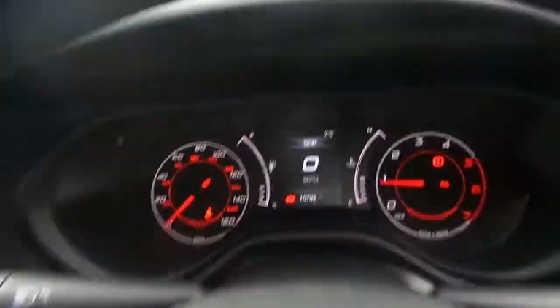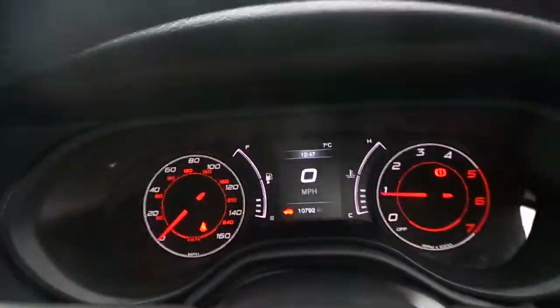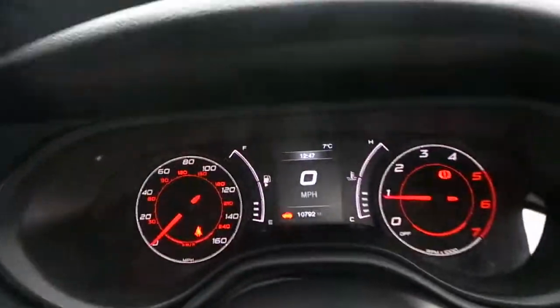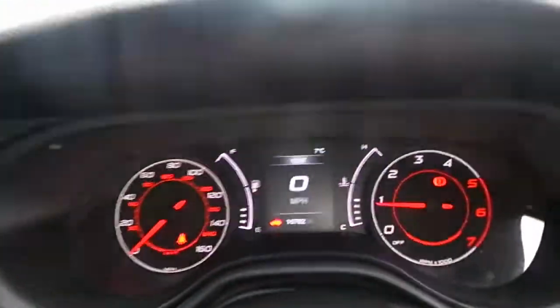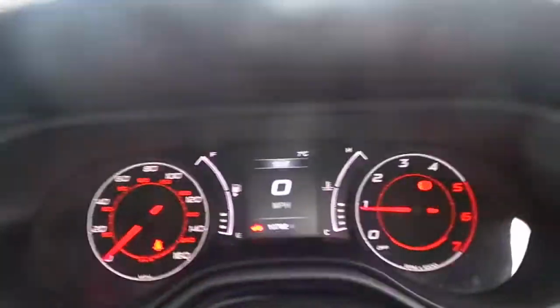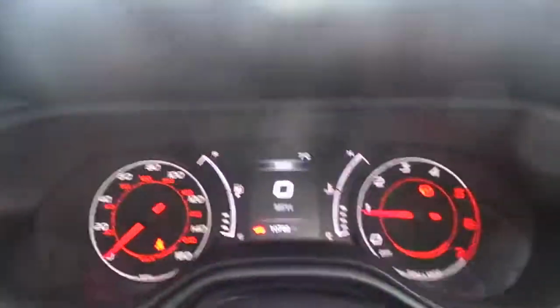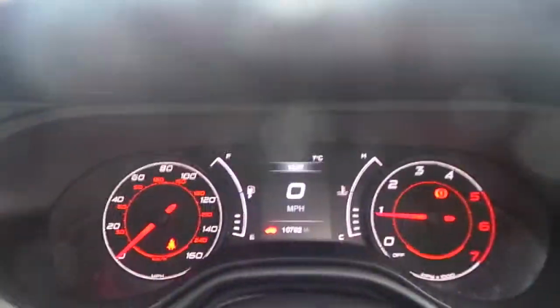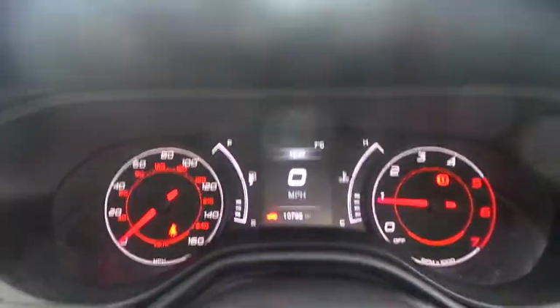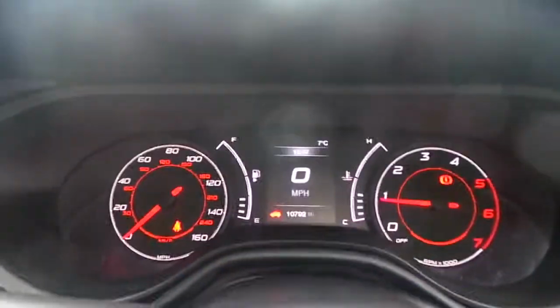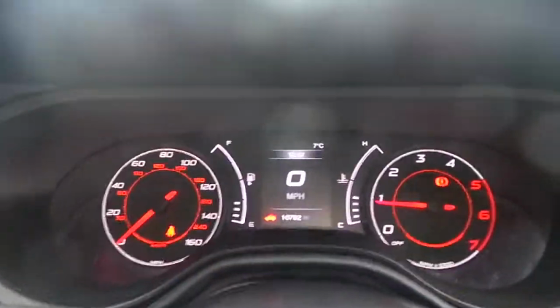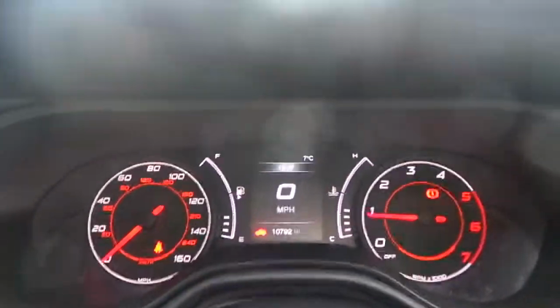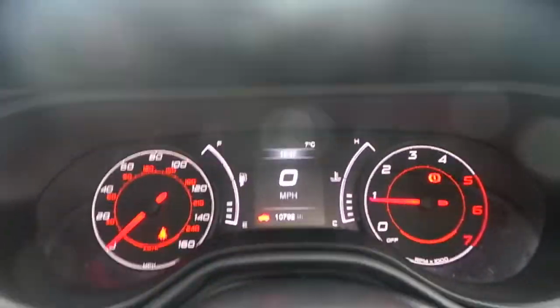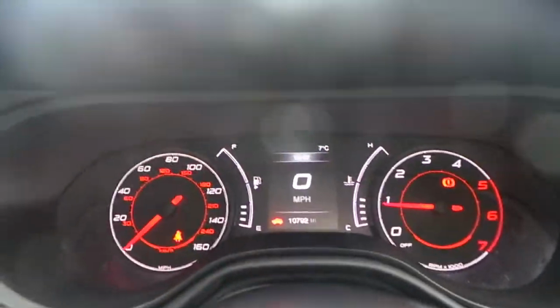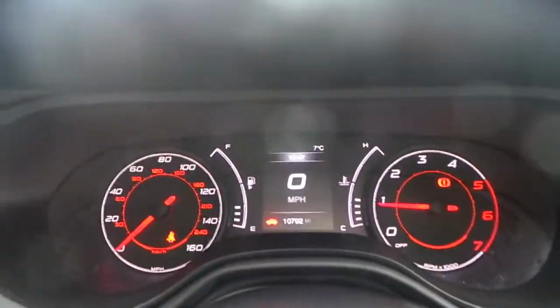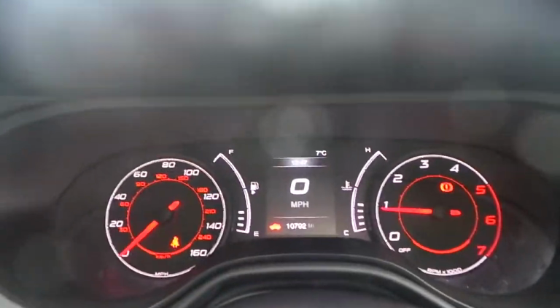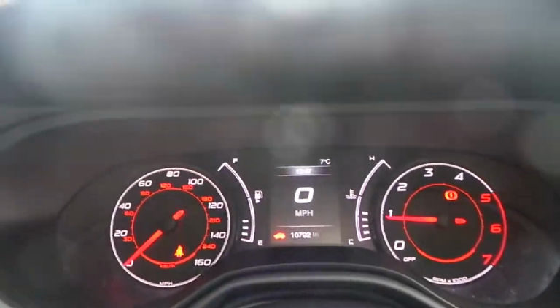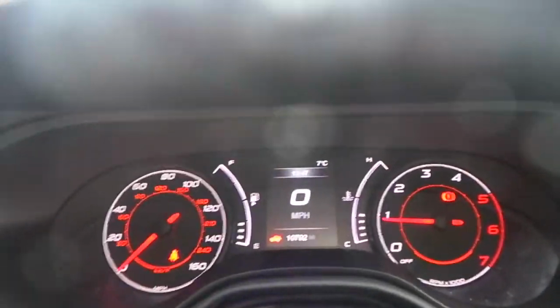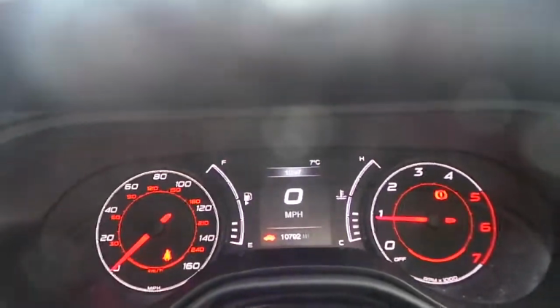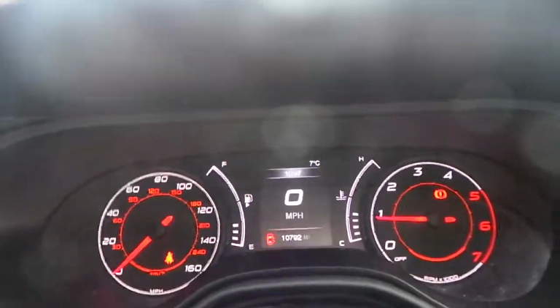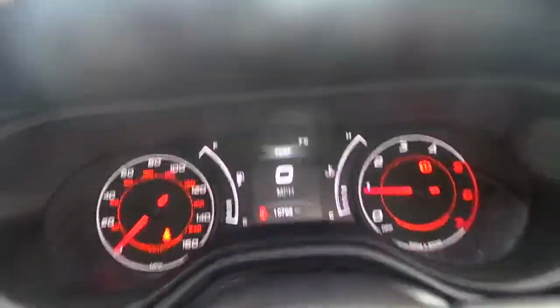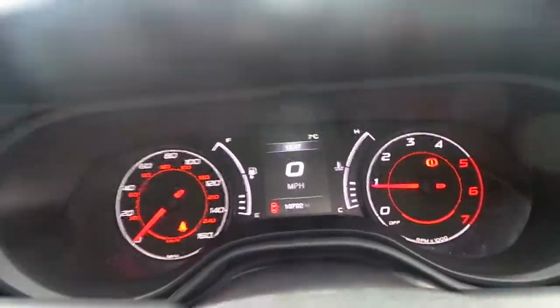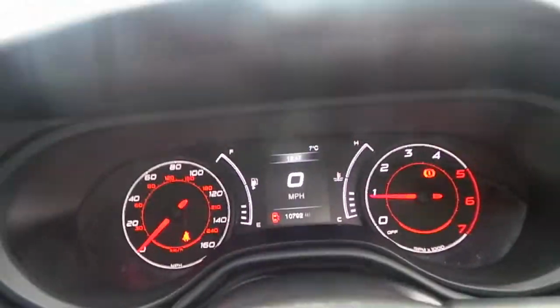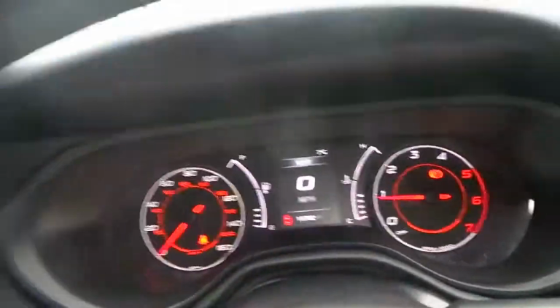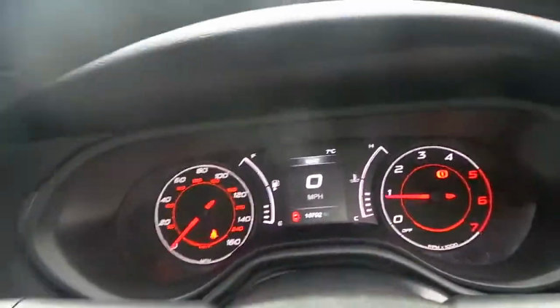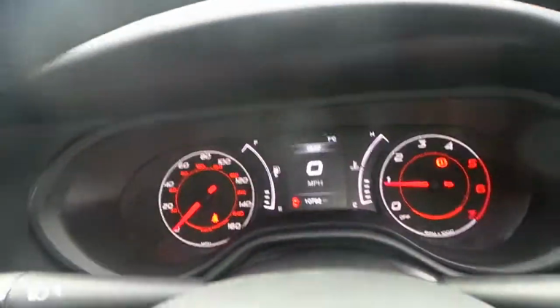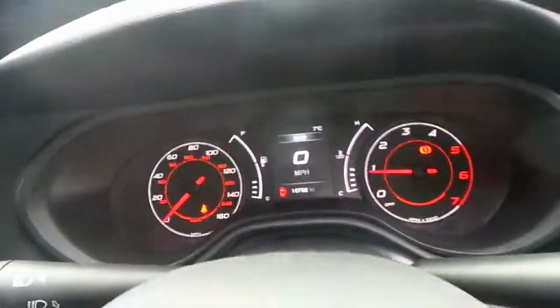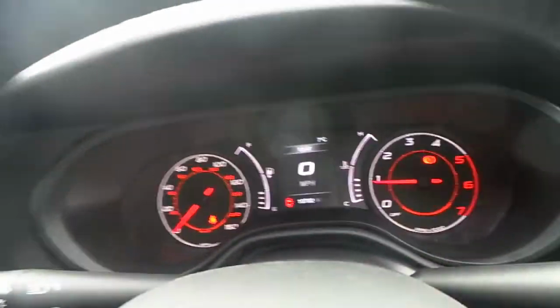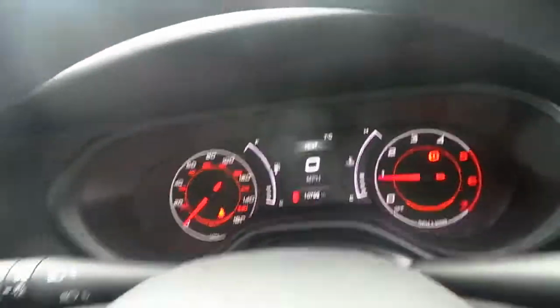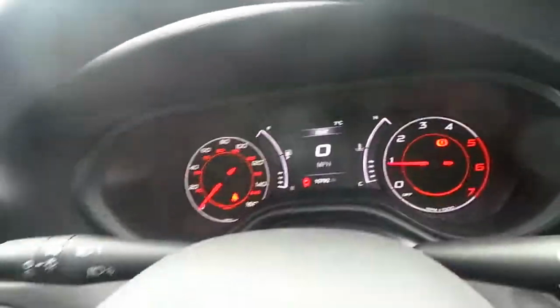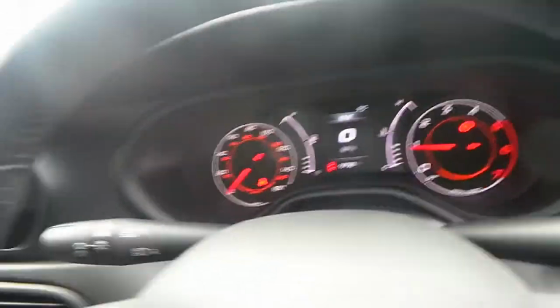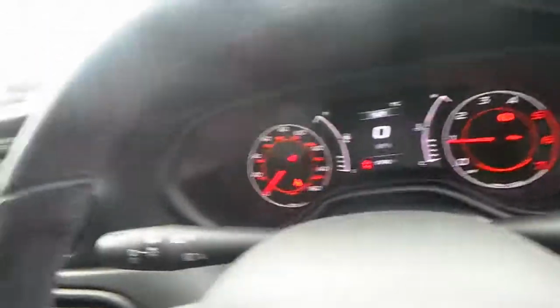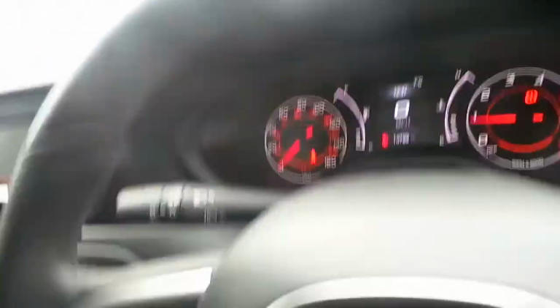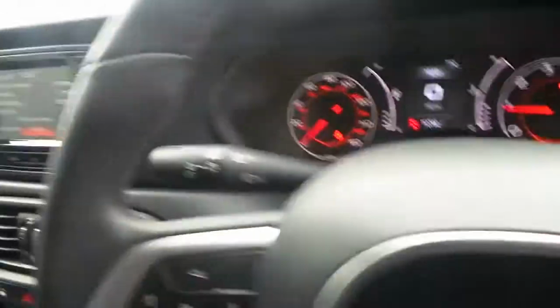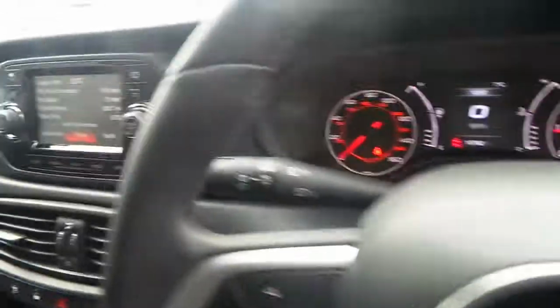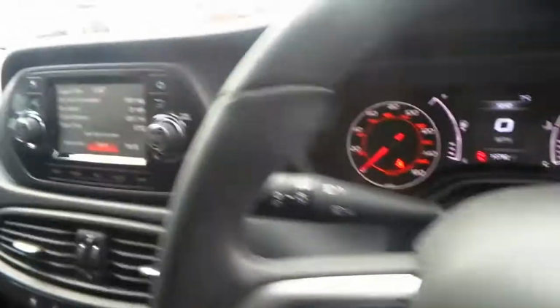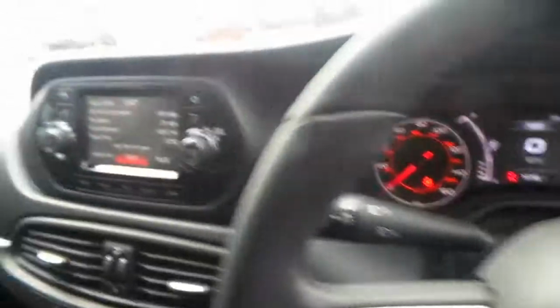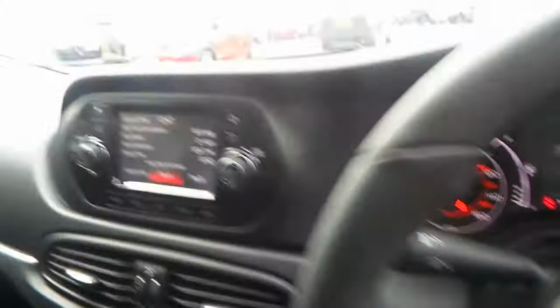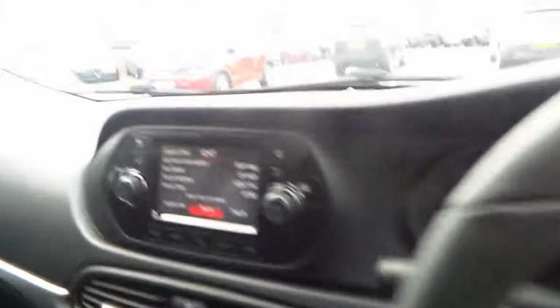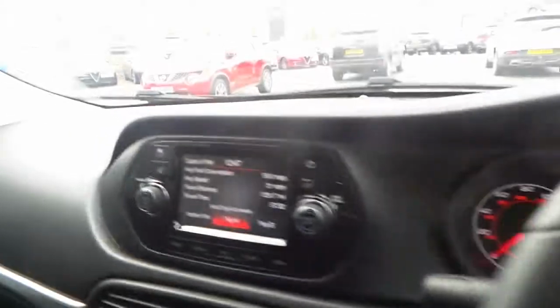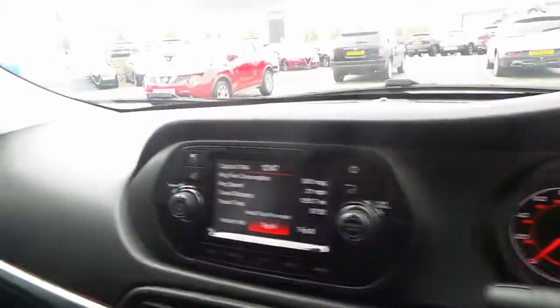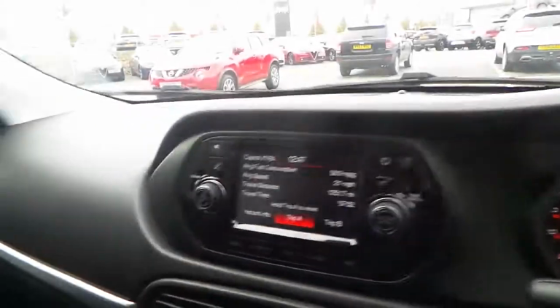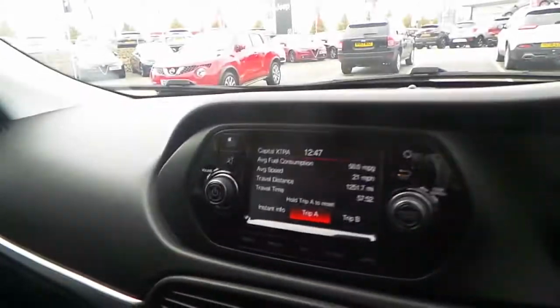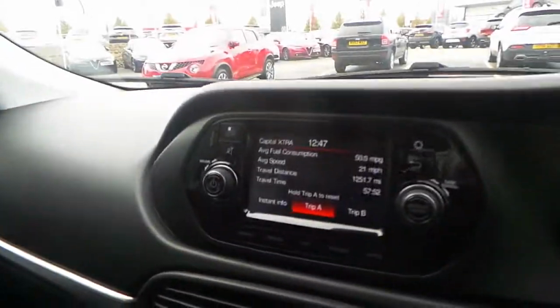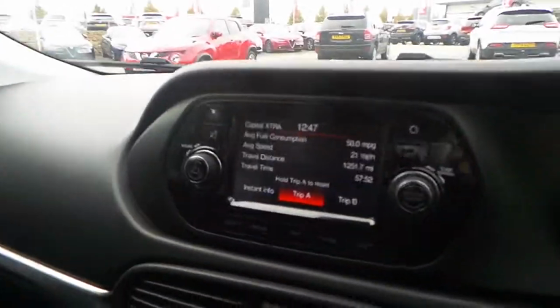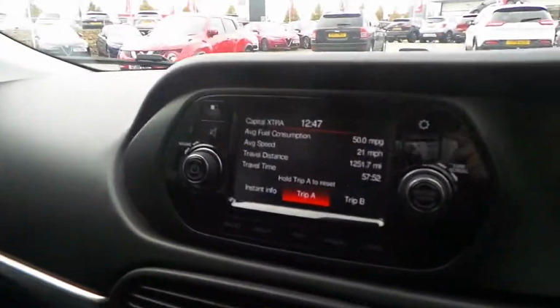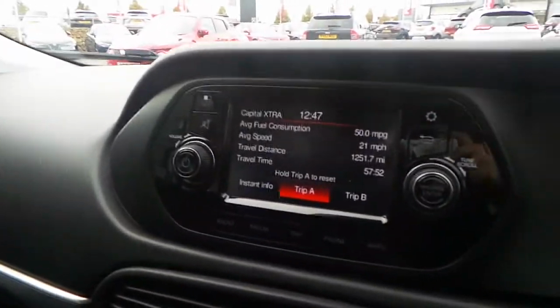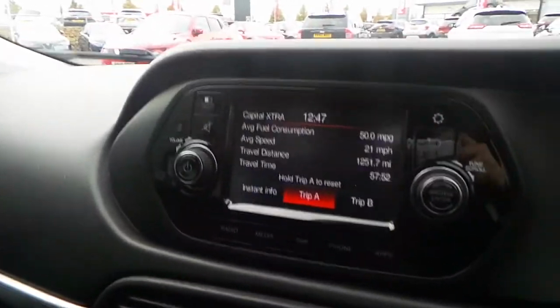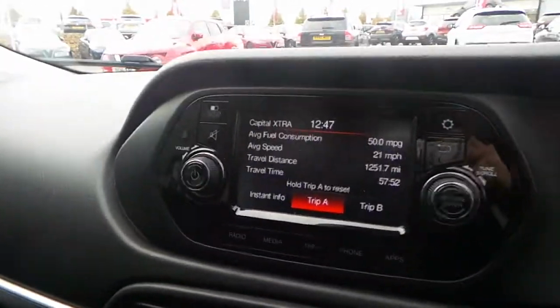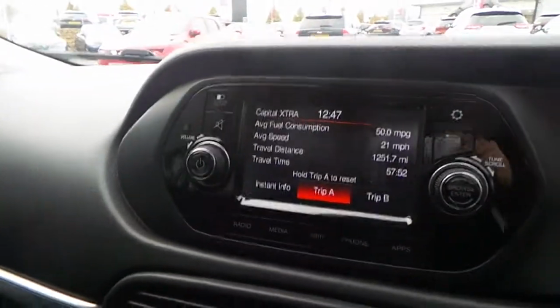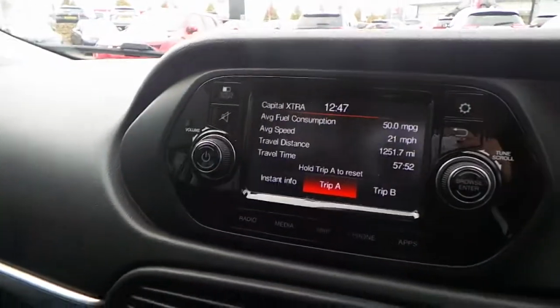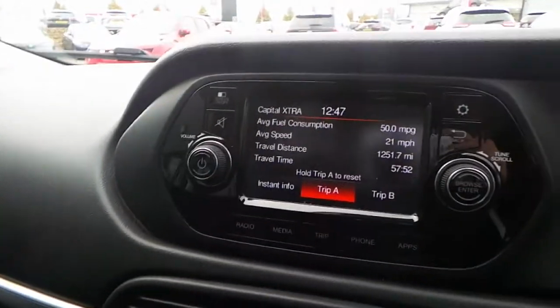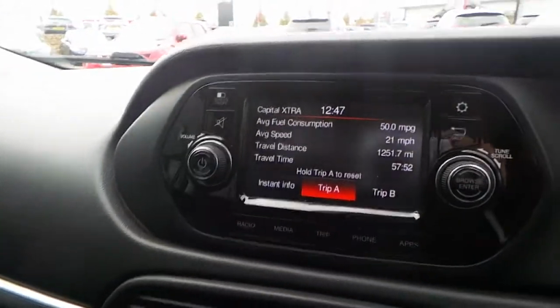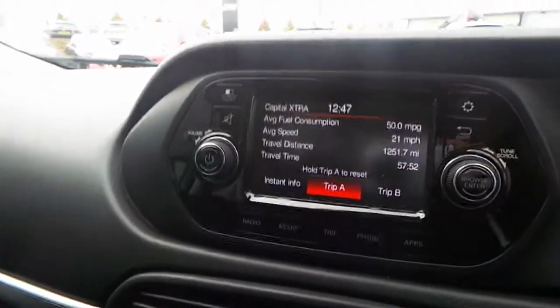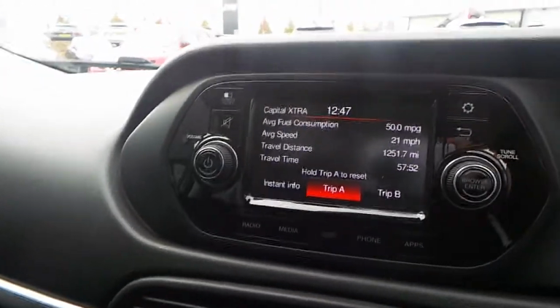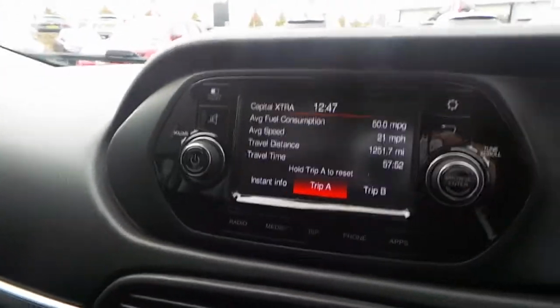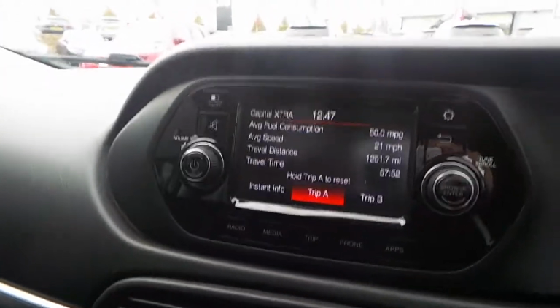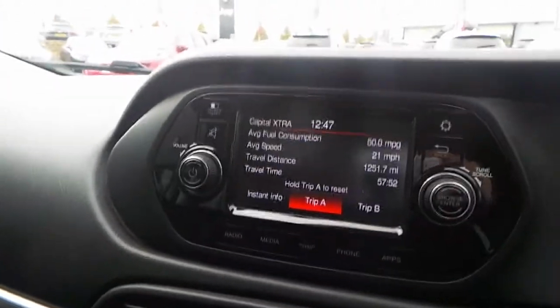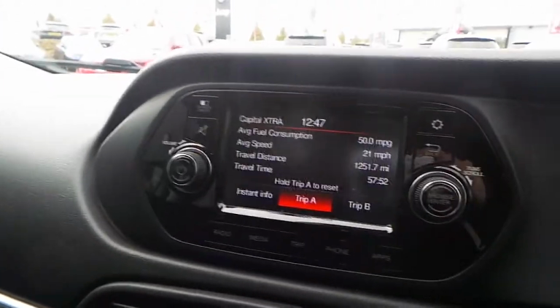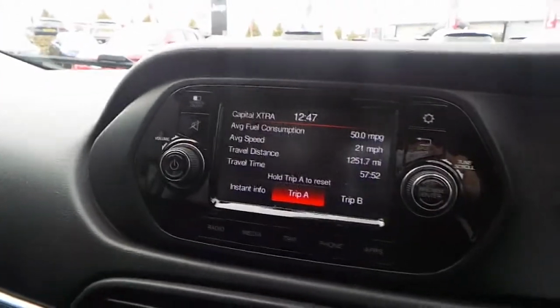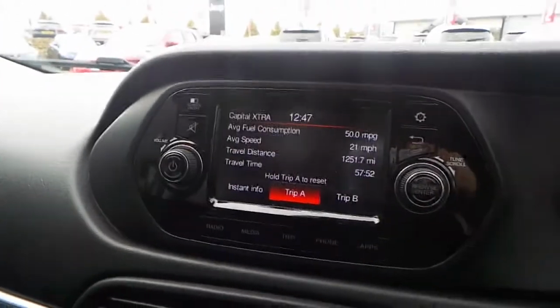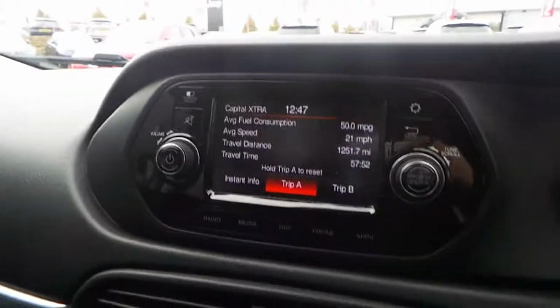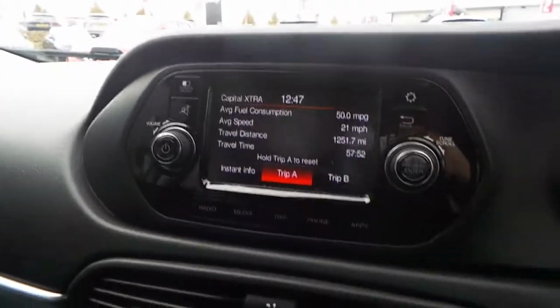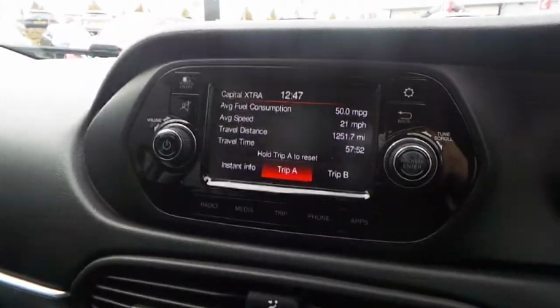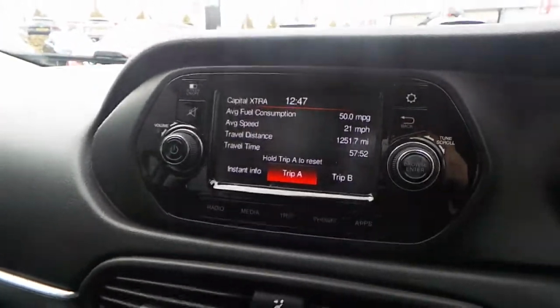This vehicle has done 10,072 miles. It comes with FM, AM, and DAB radio.